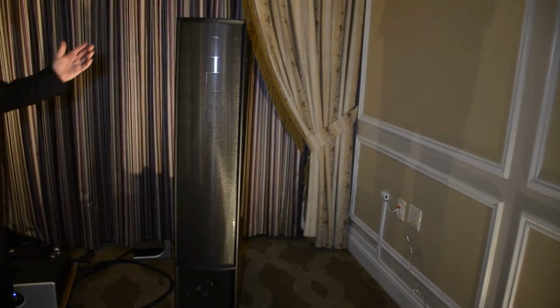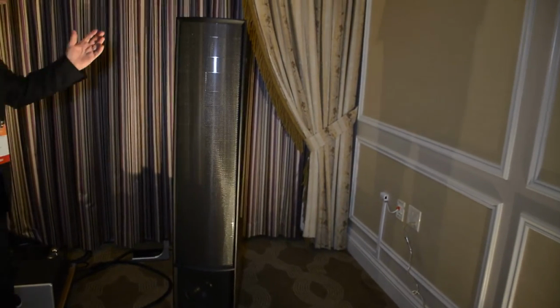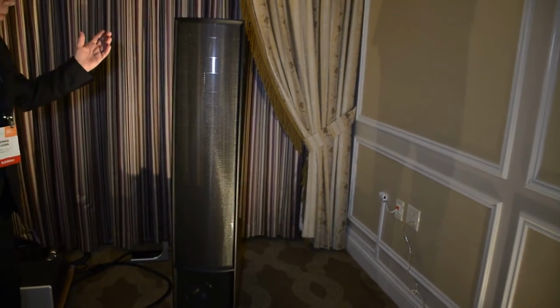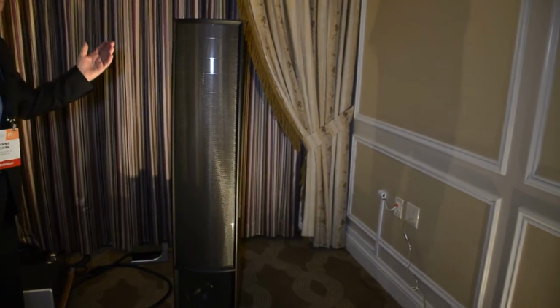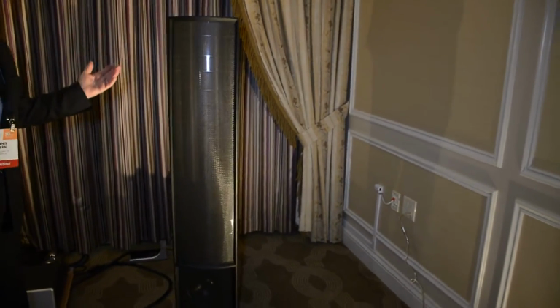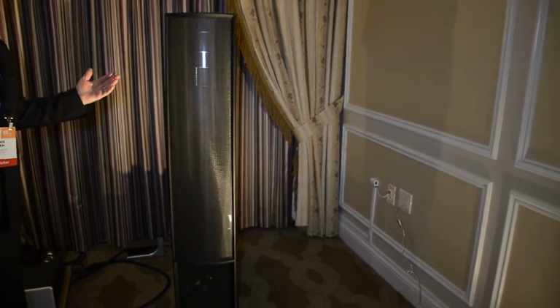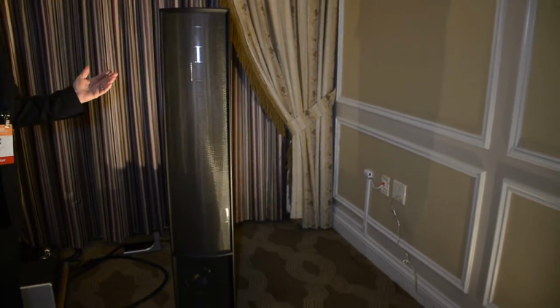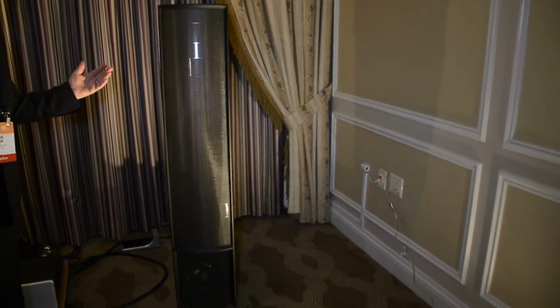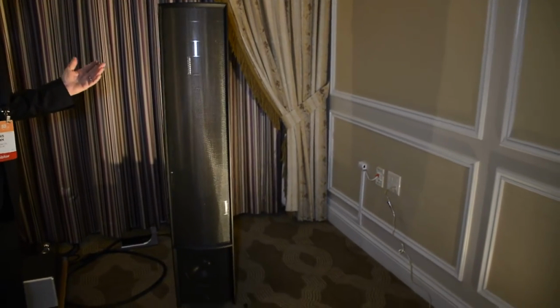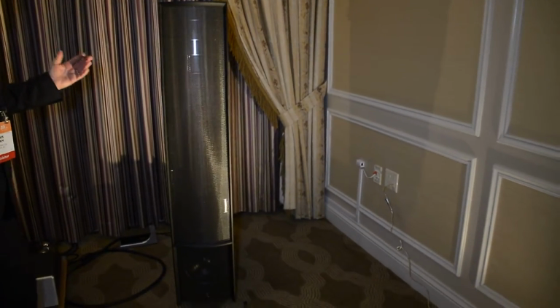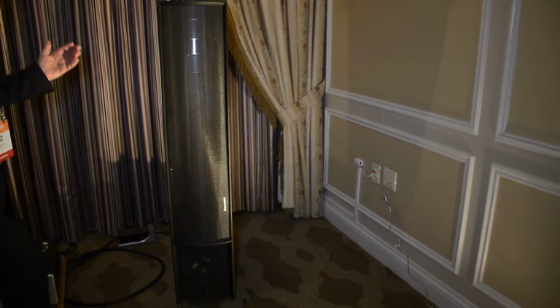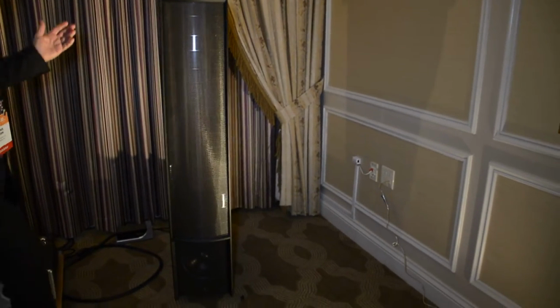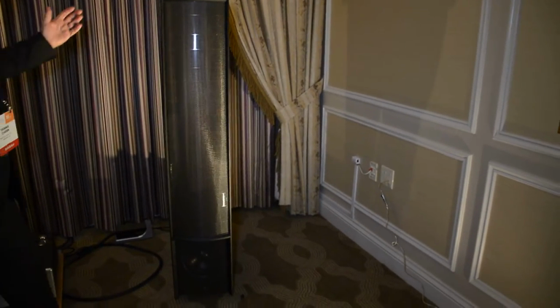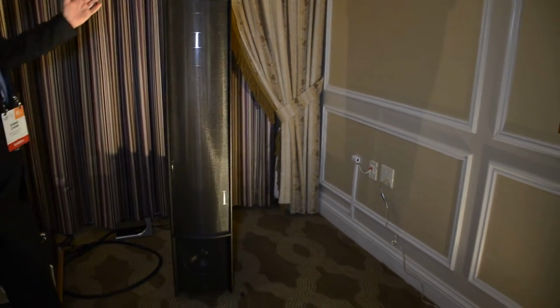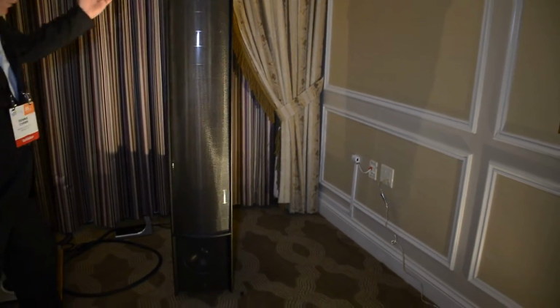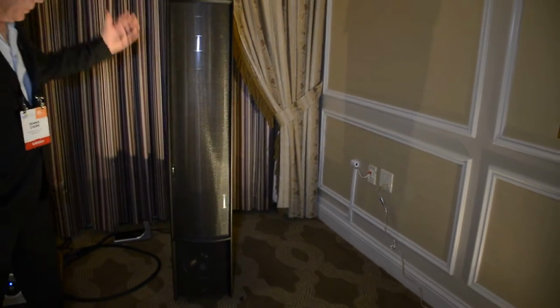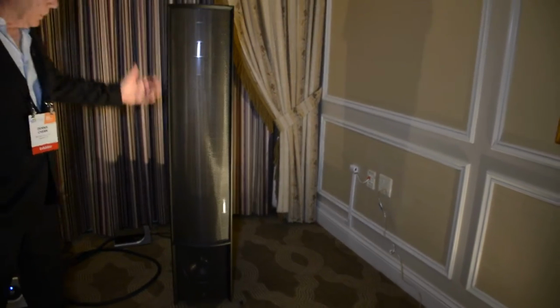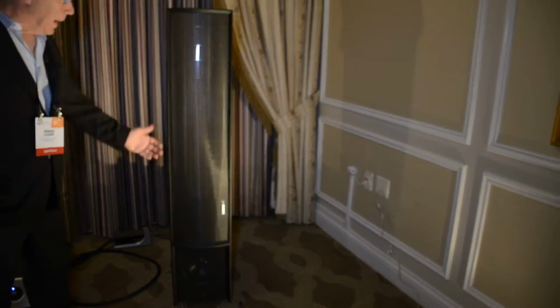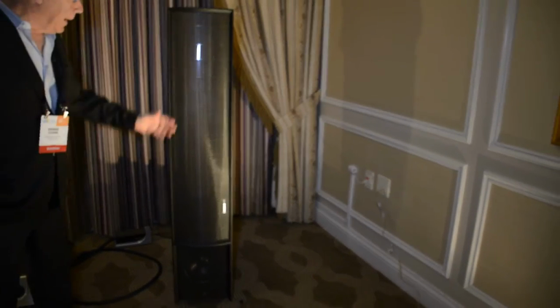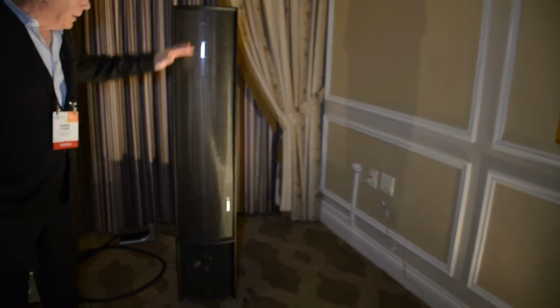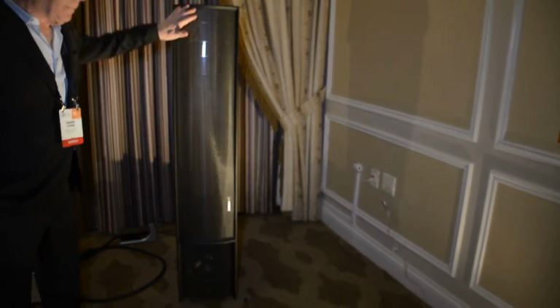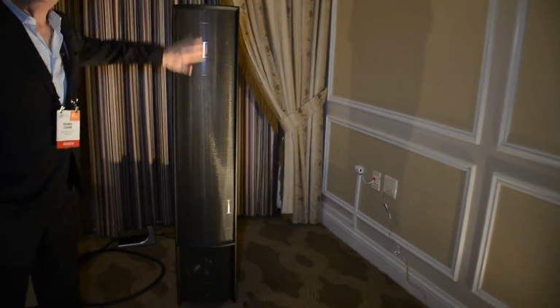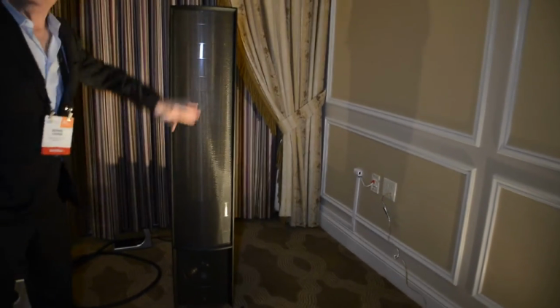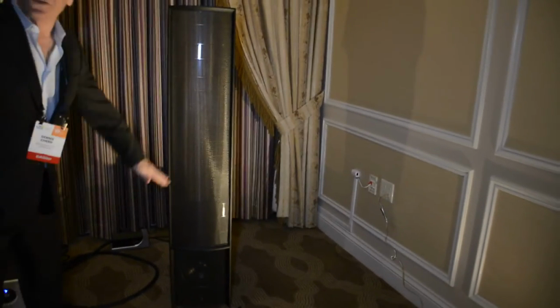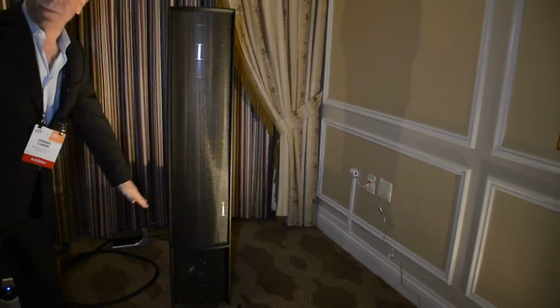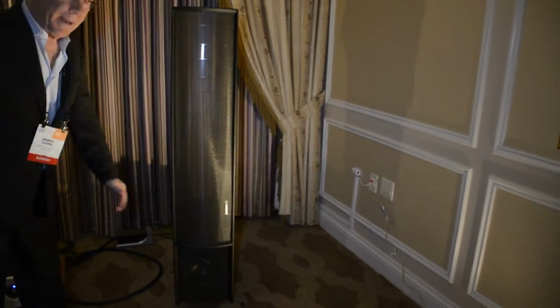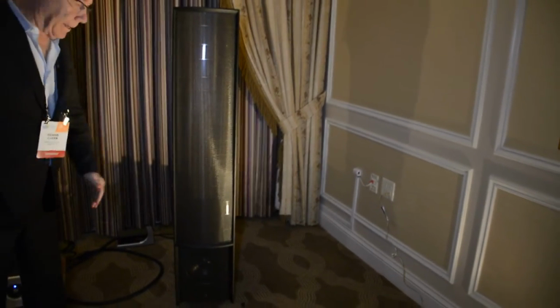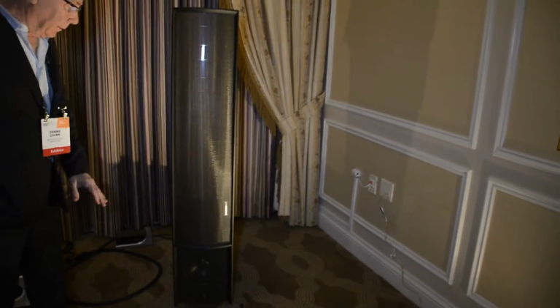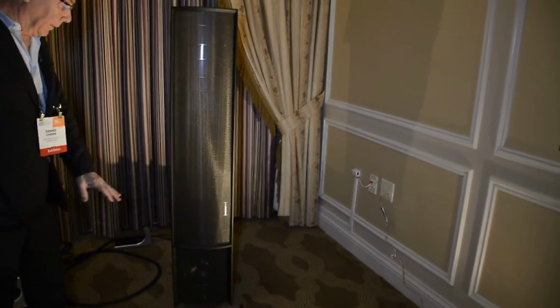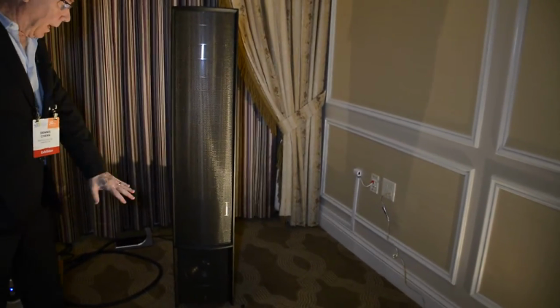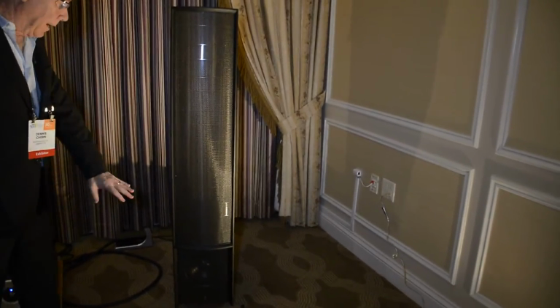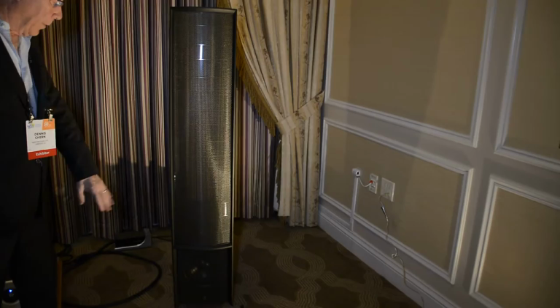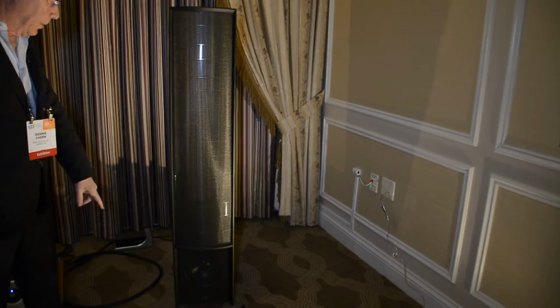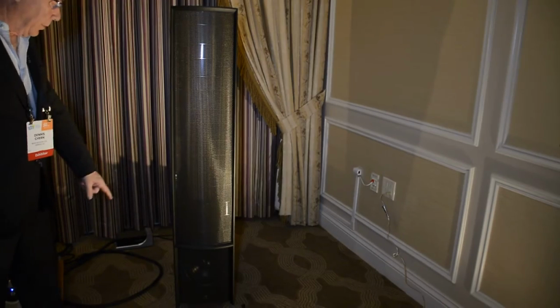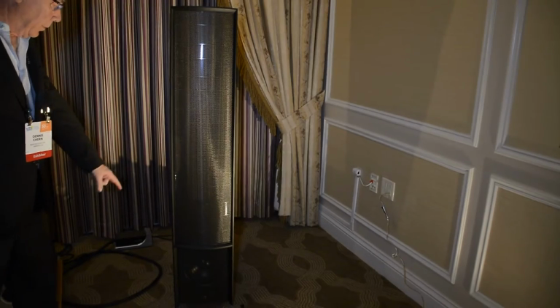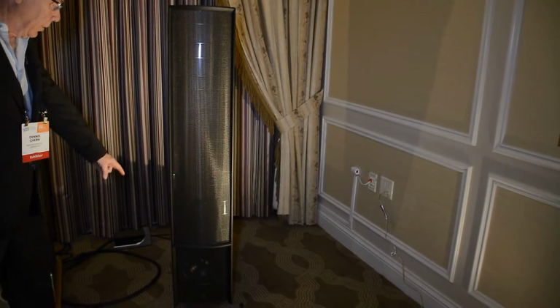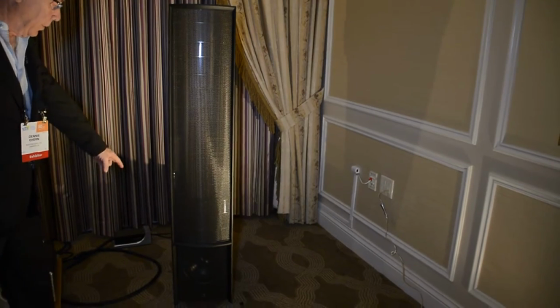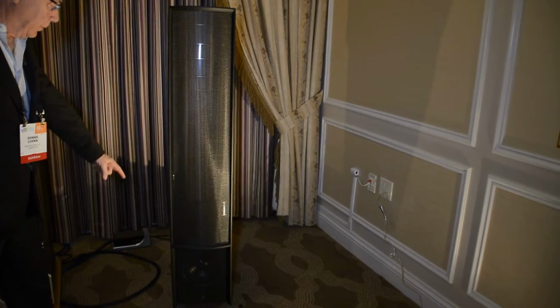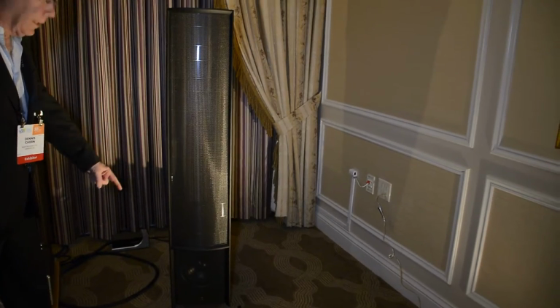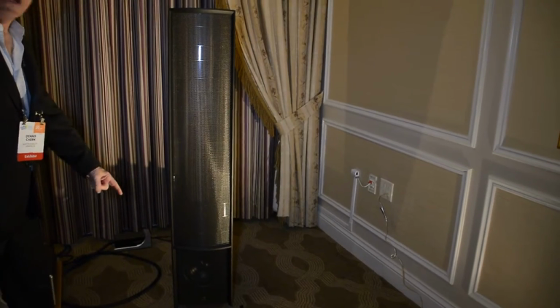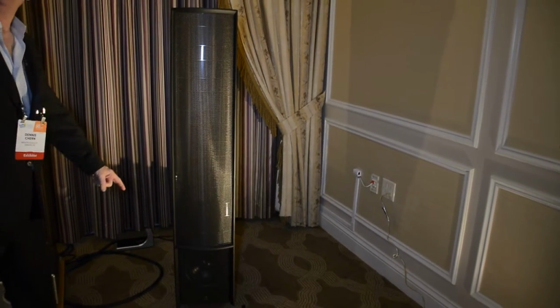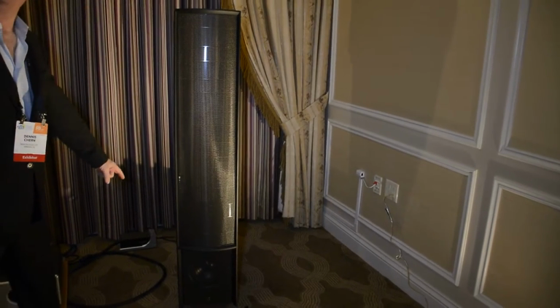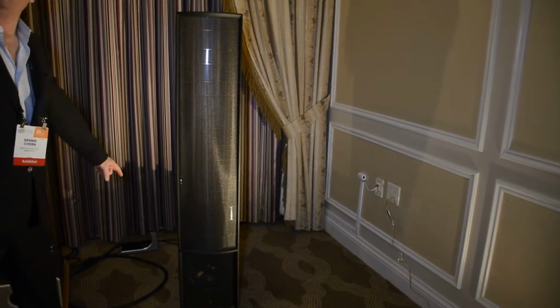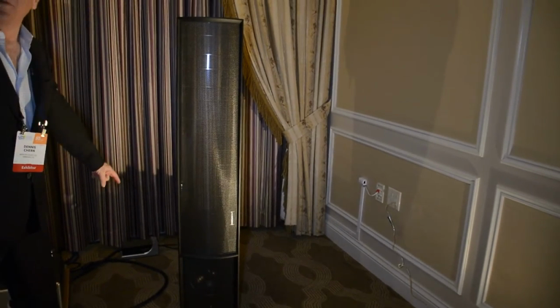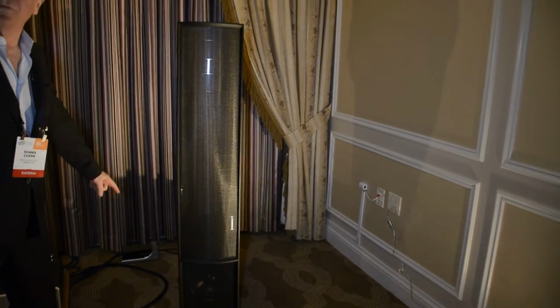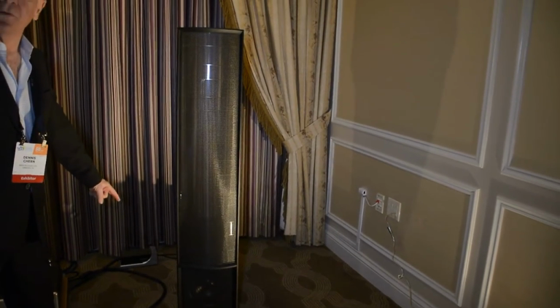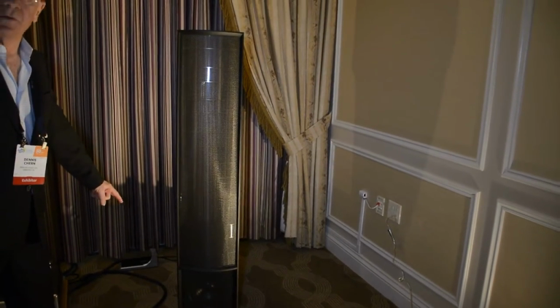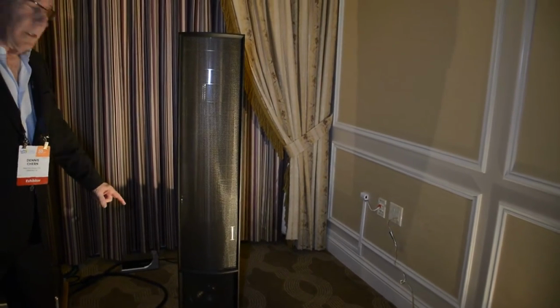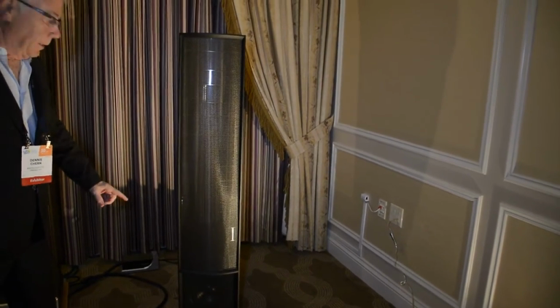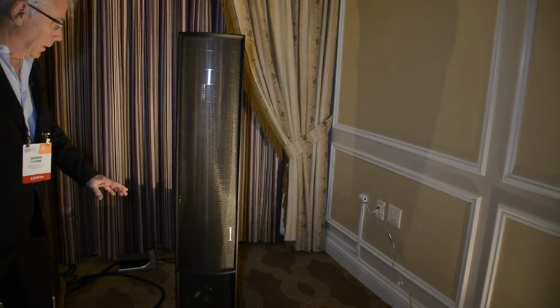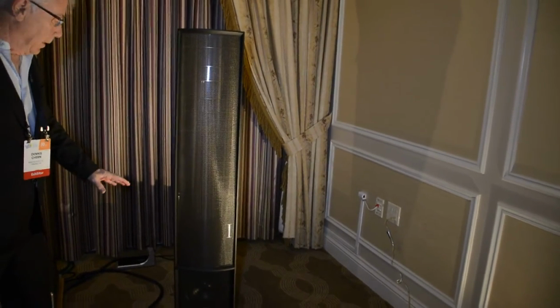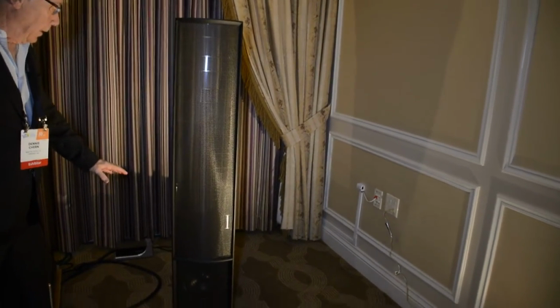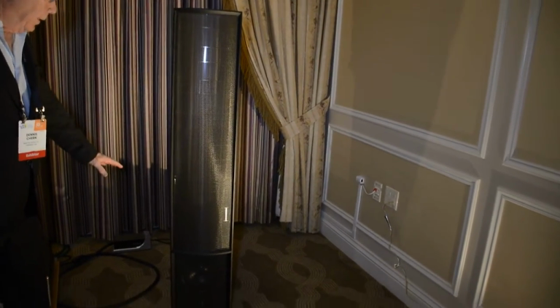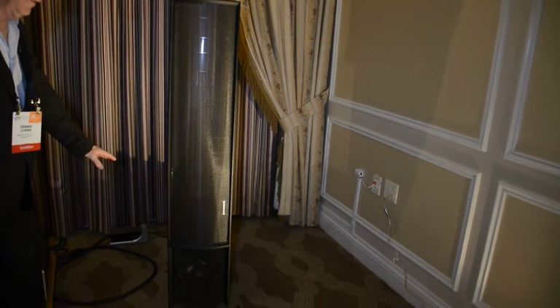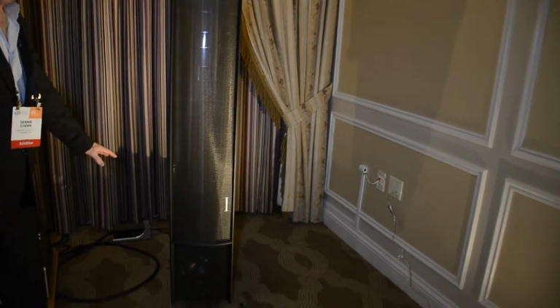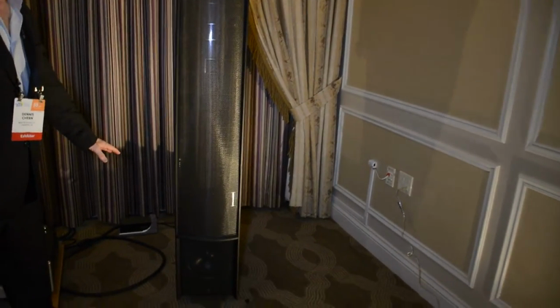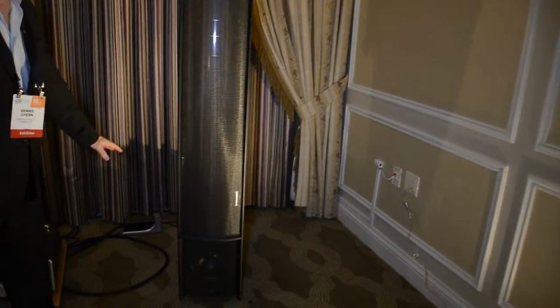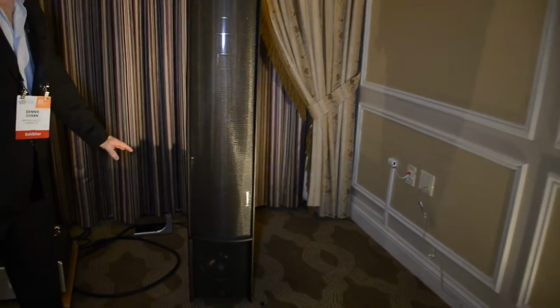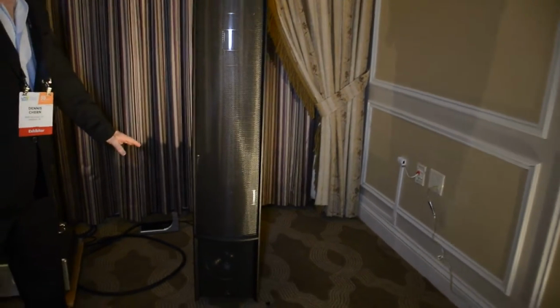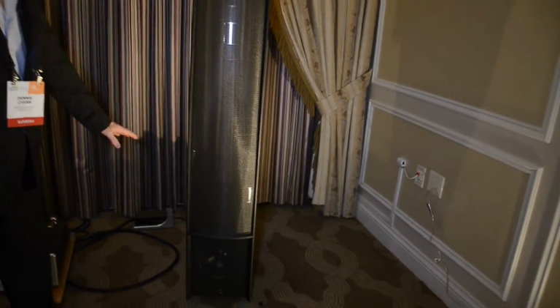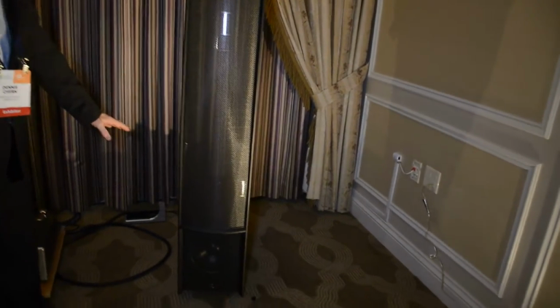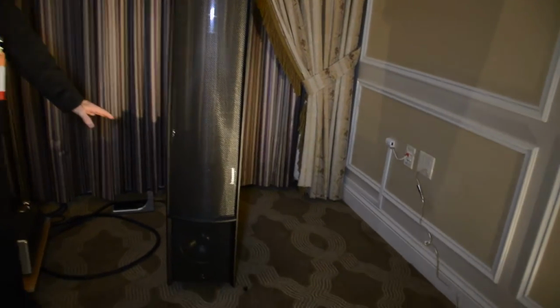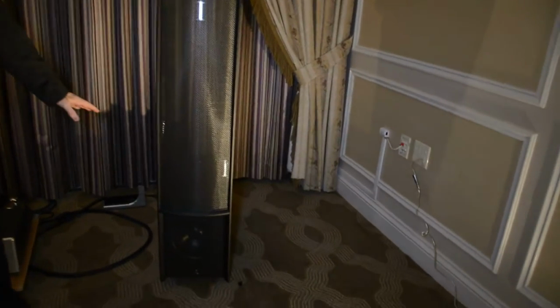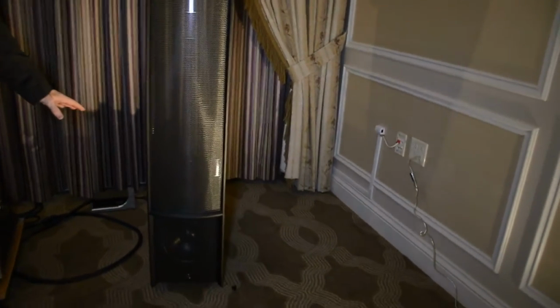Martin Logan is famous for our electrostatic hybrids — this is the panel — using a couple of woofers in the cabinet unit.